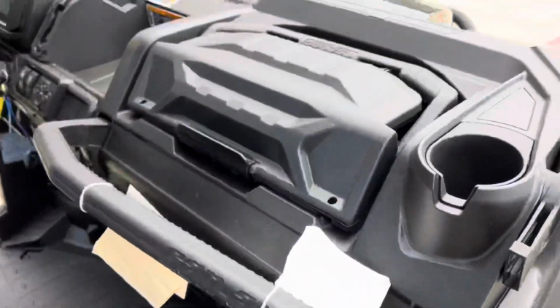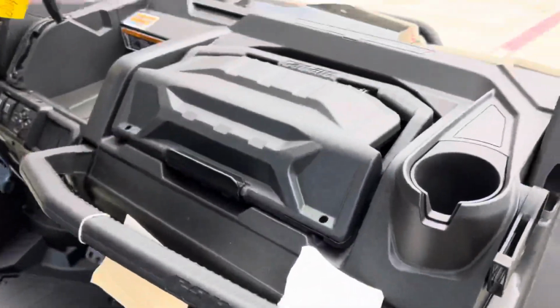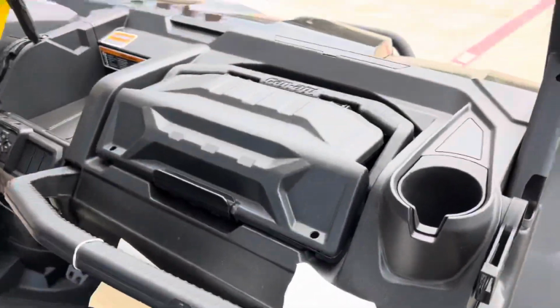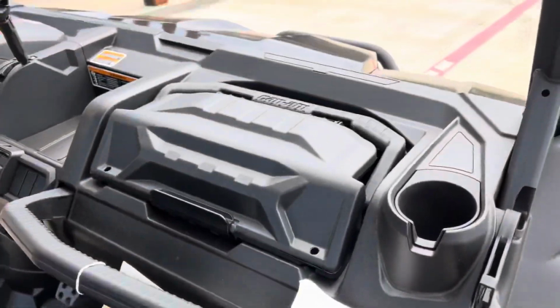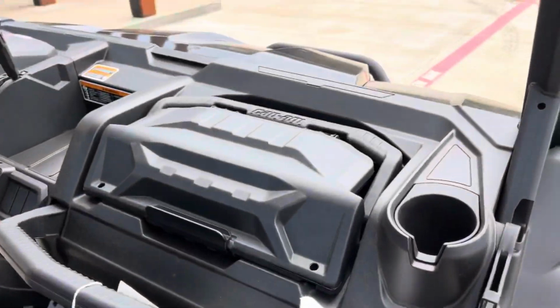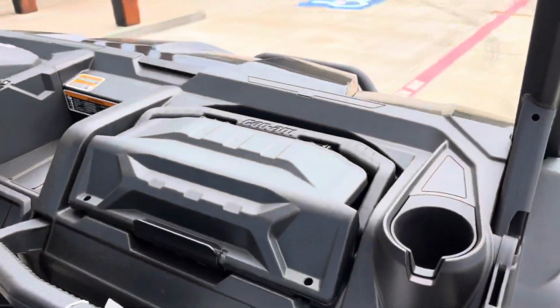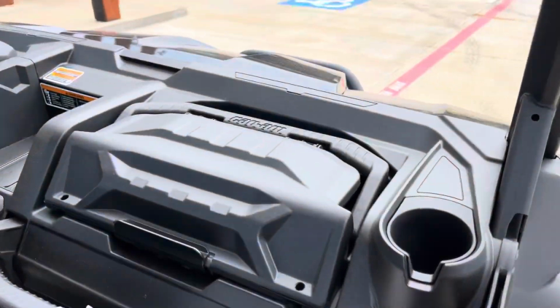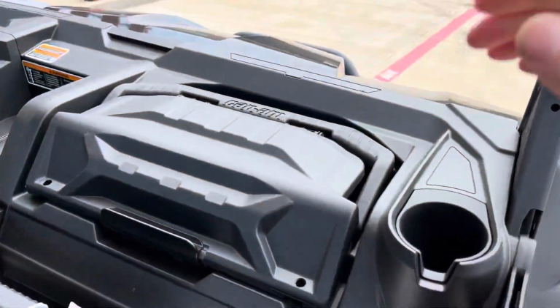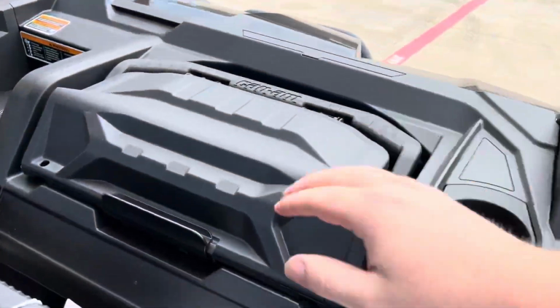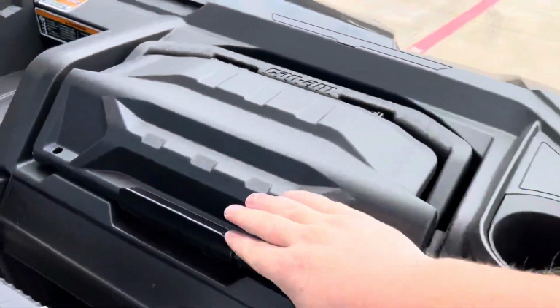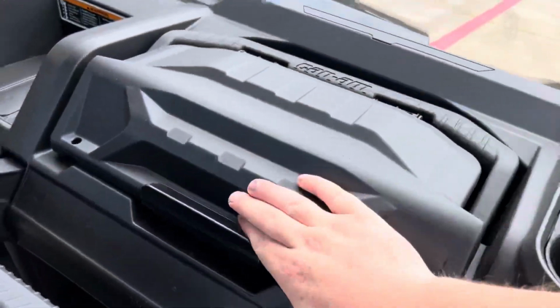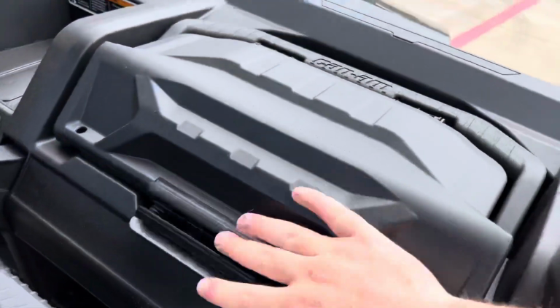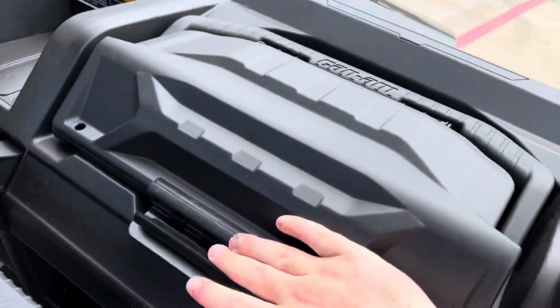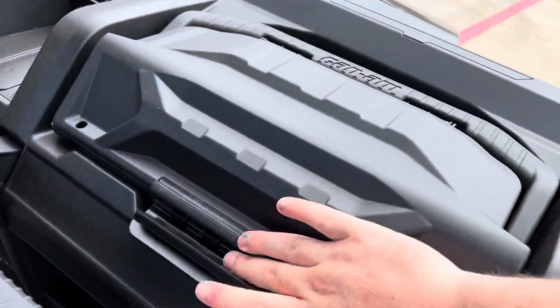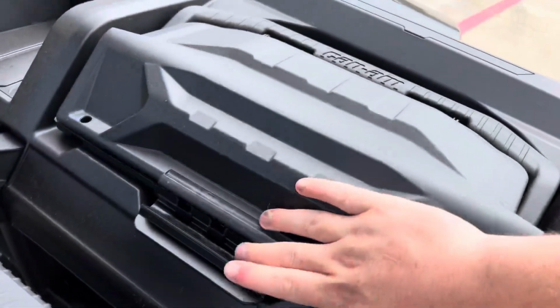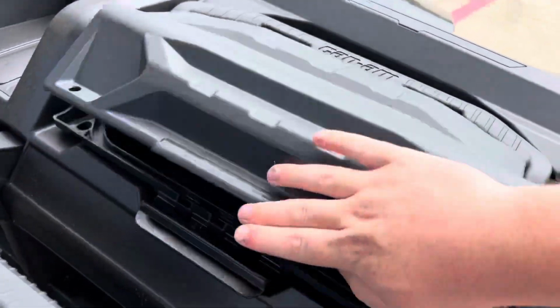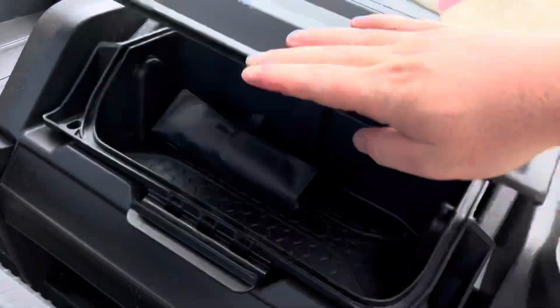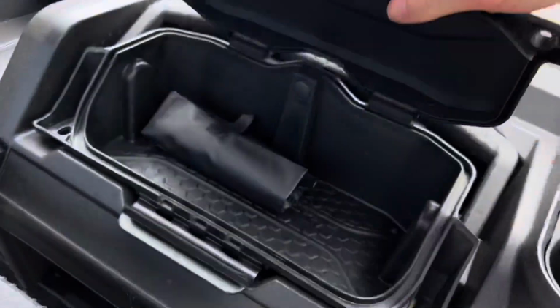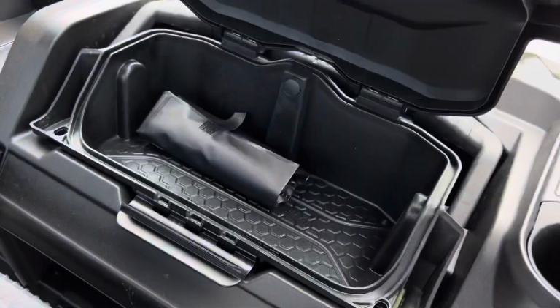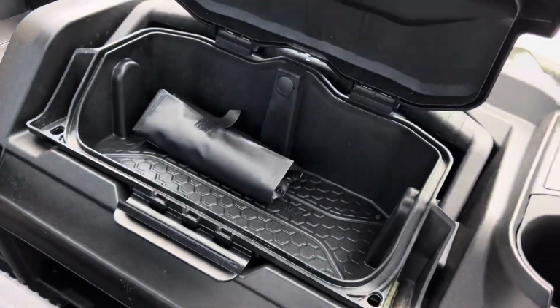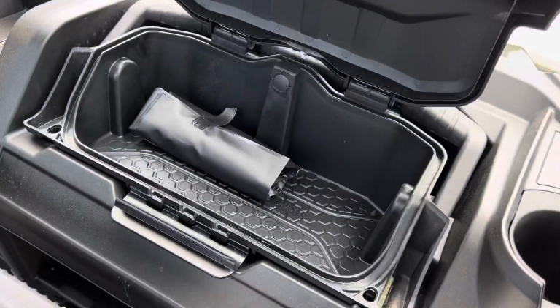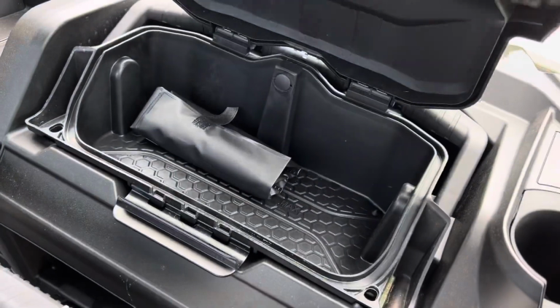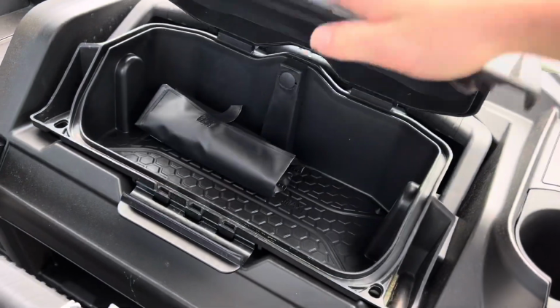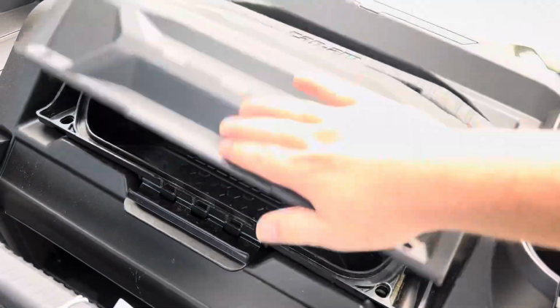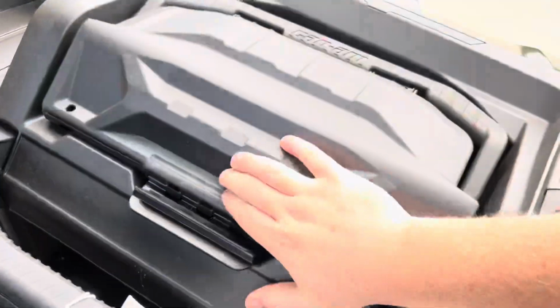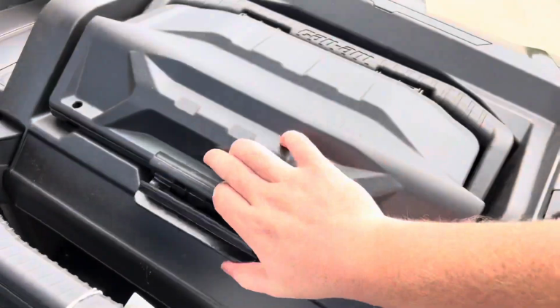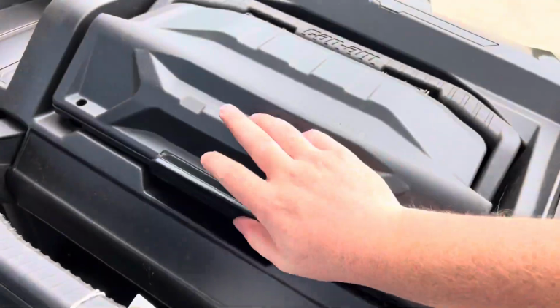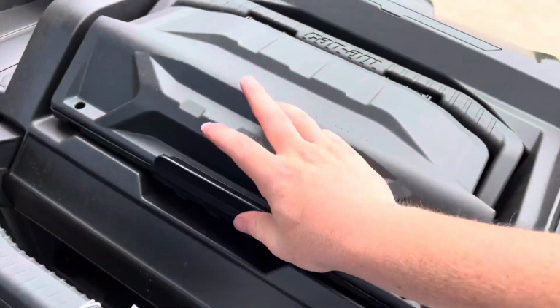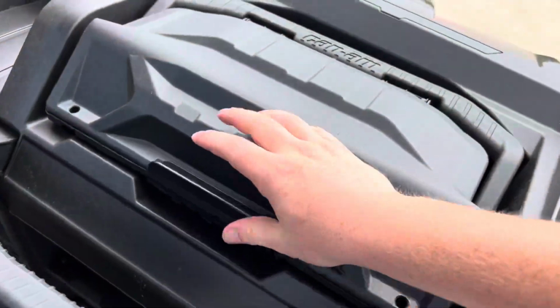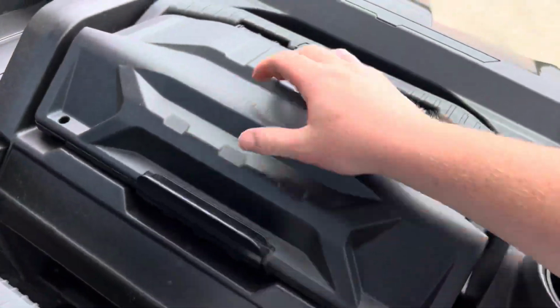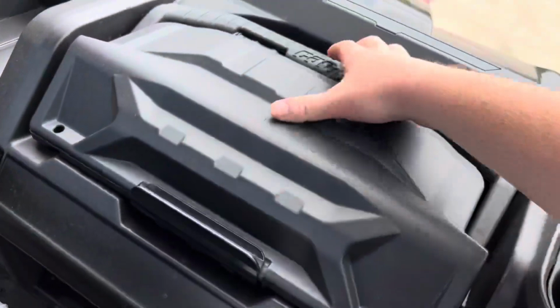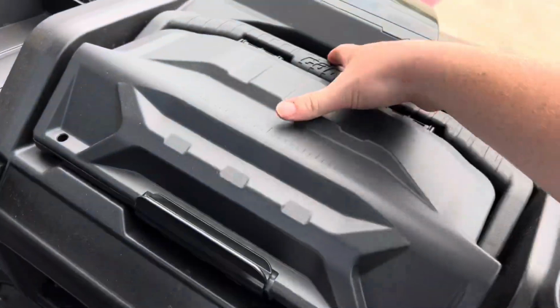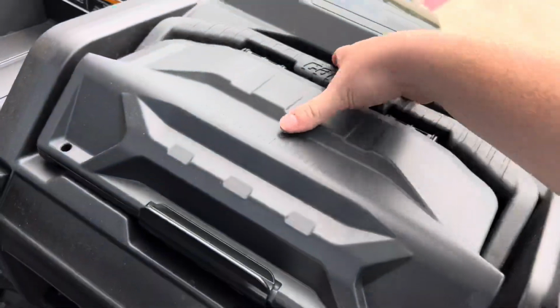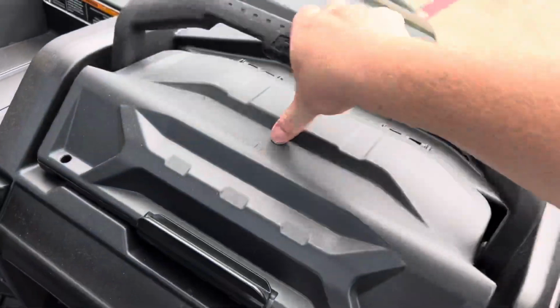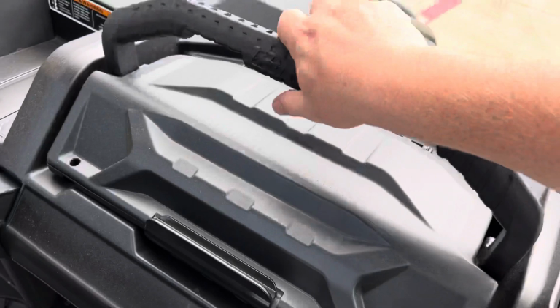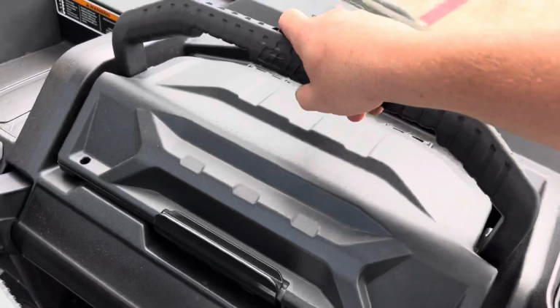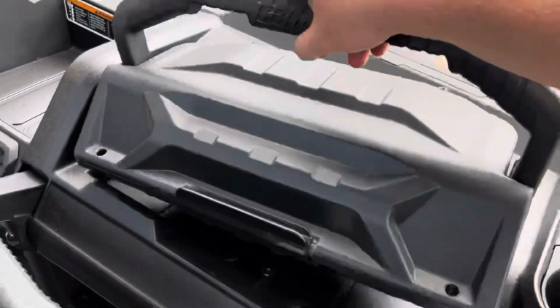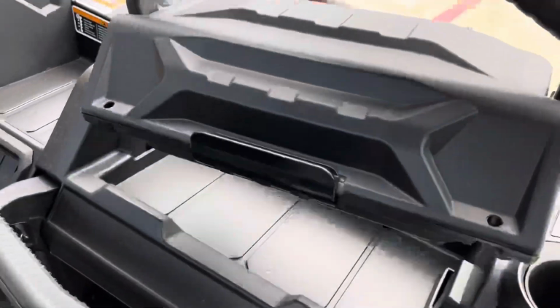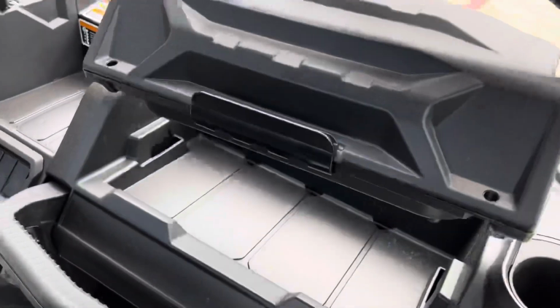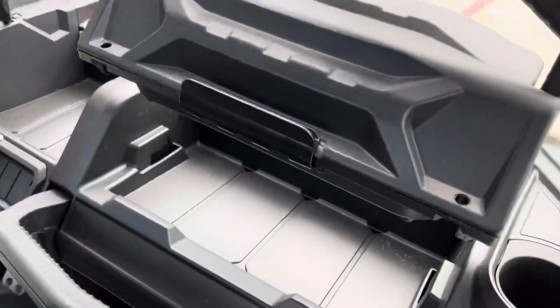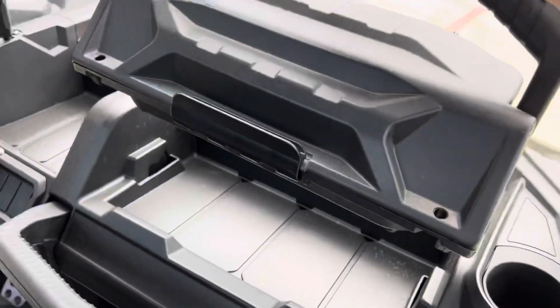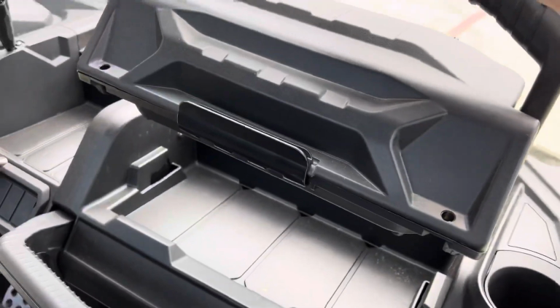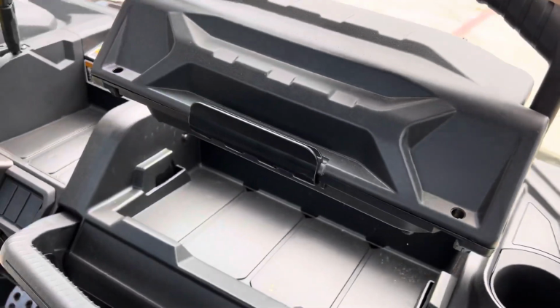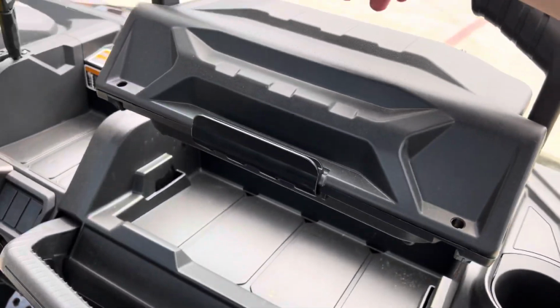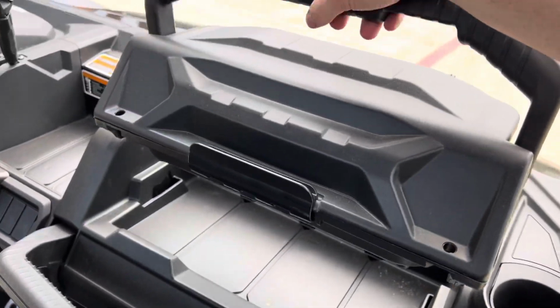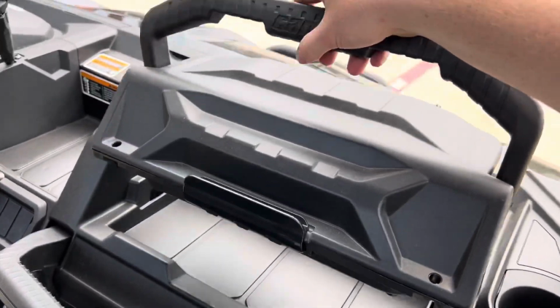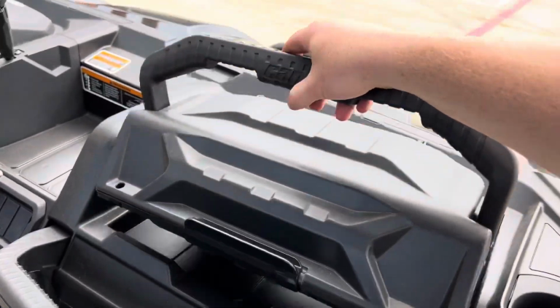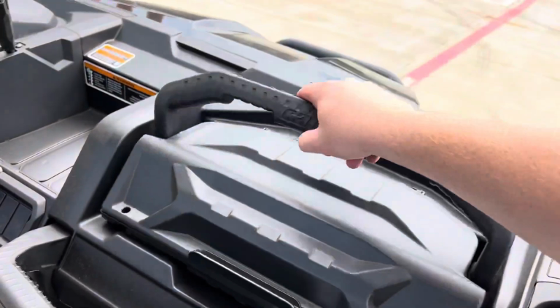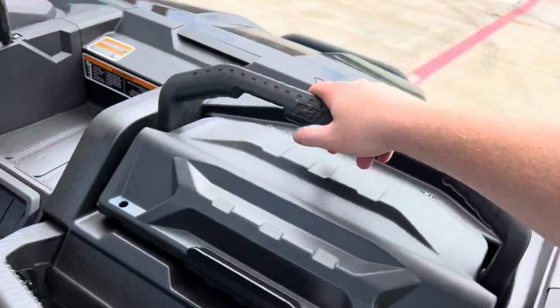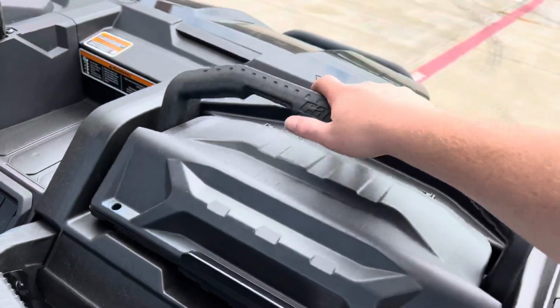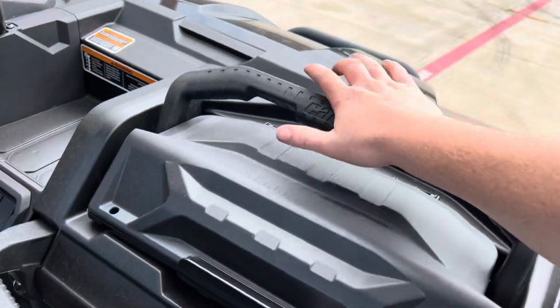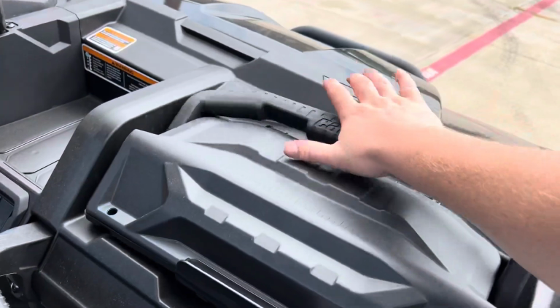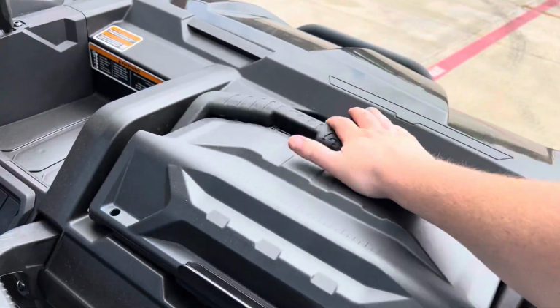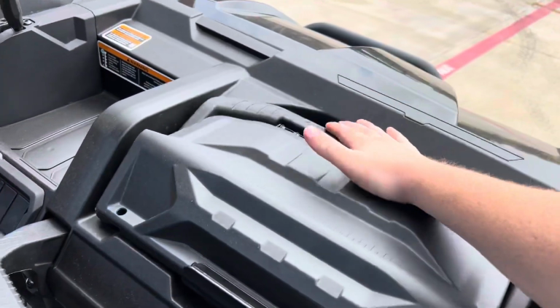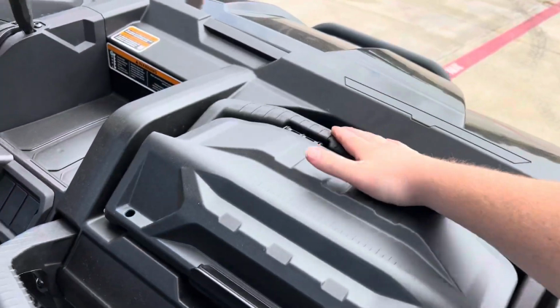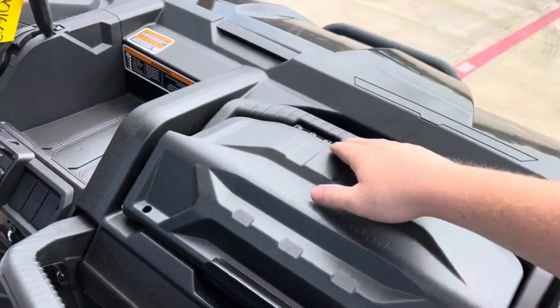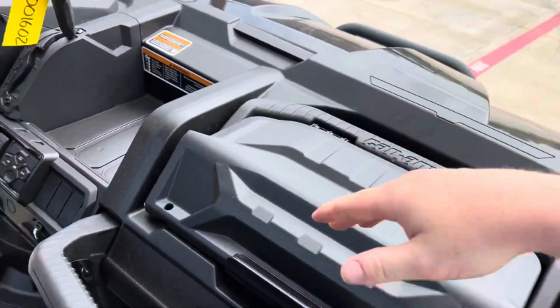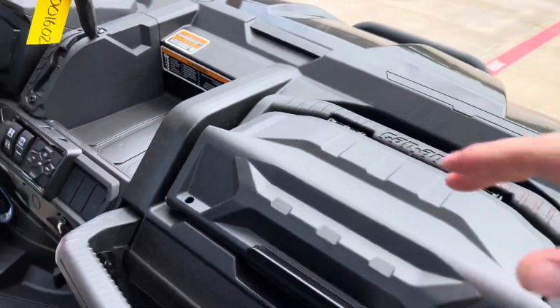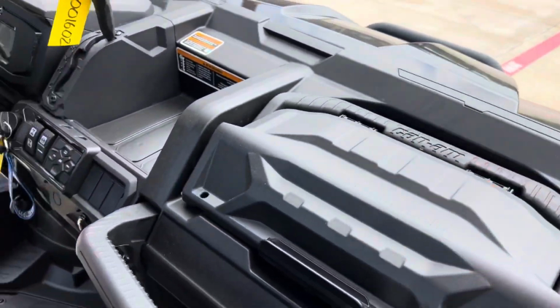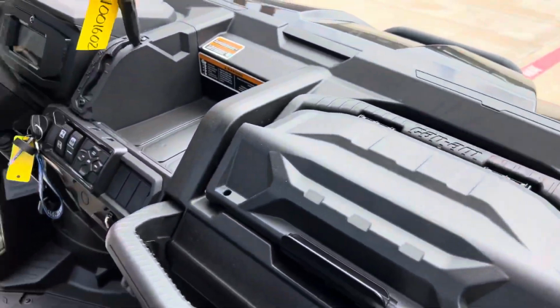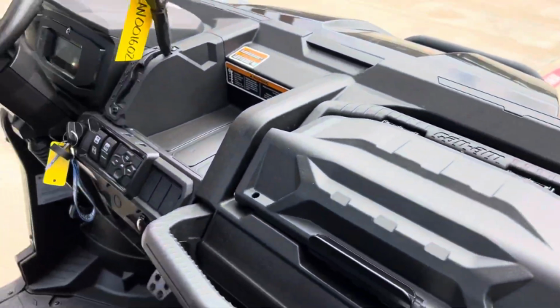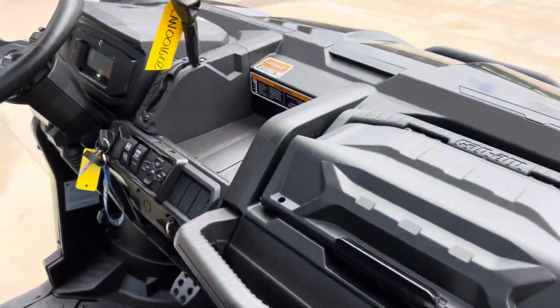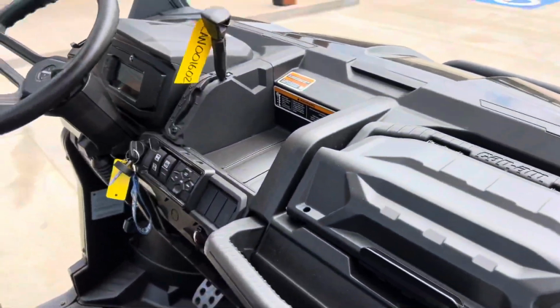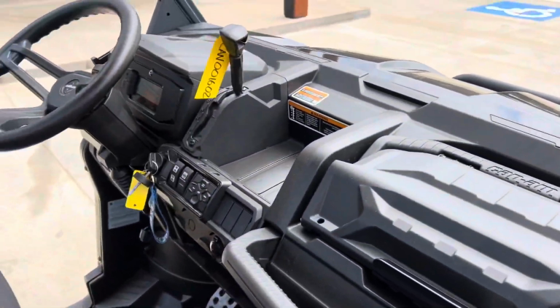Got your Can-Am box right here — super versatile, super handy to have. Snaps back into place.